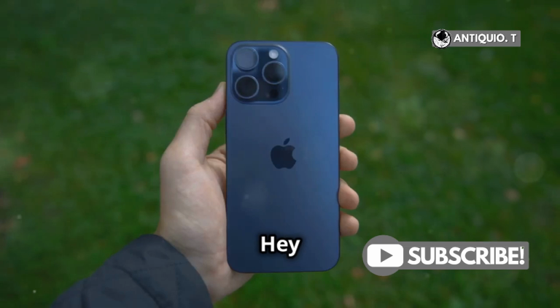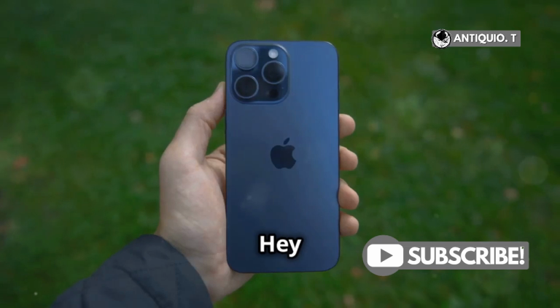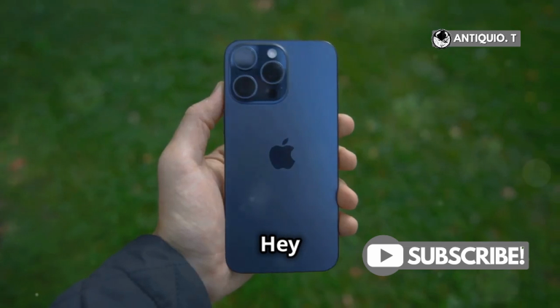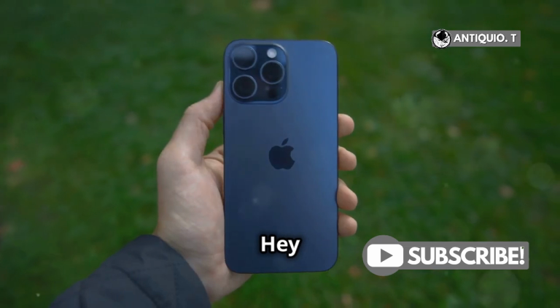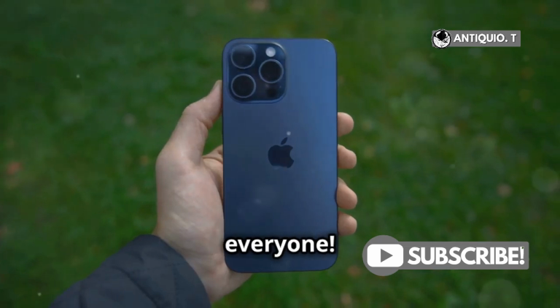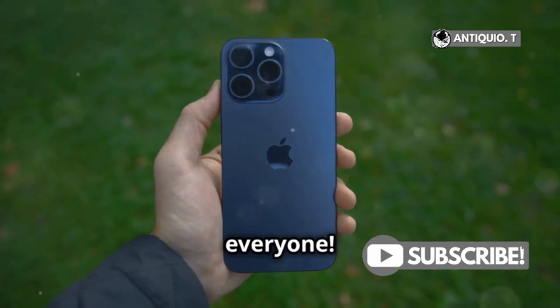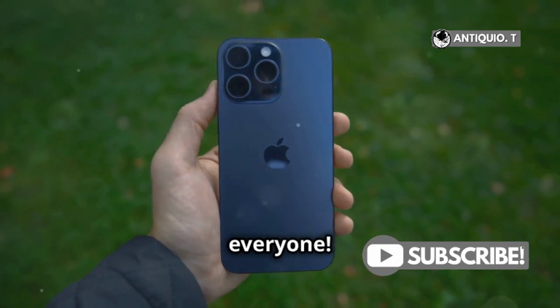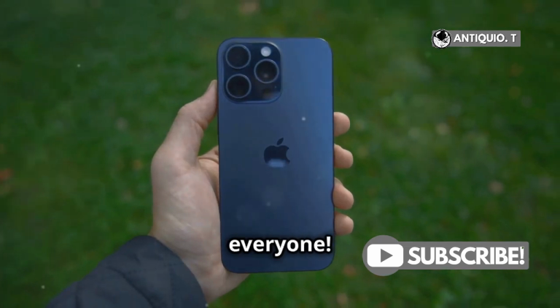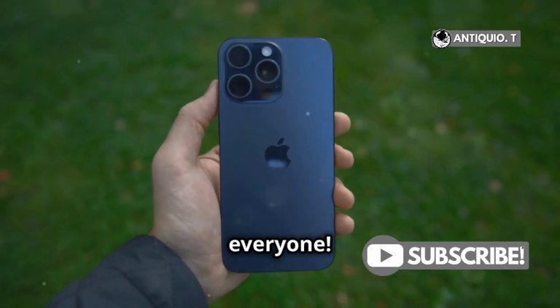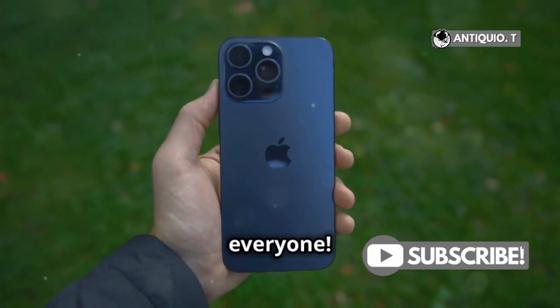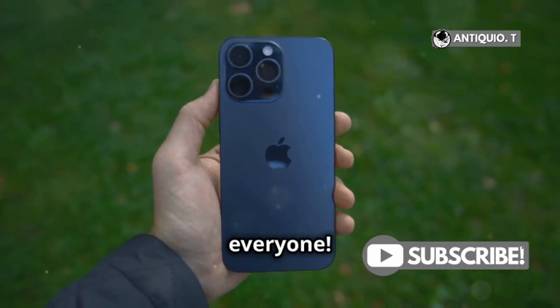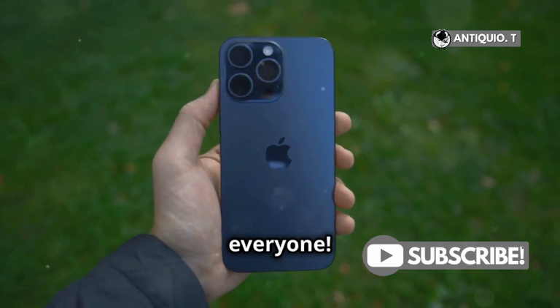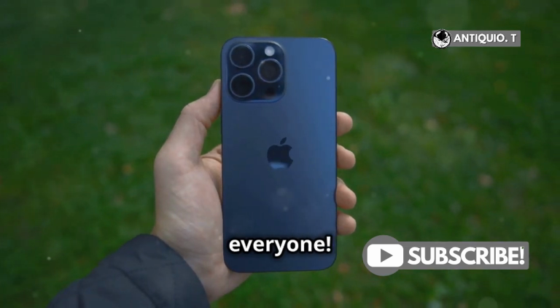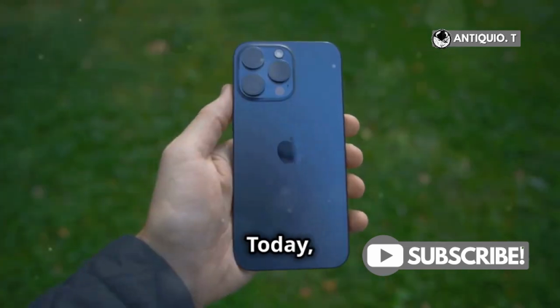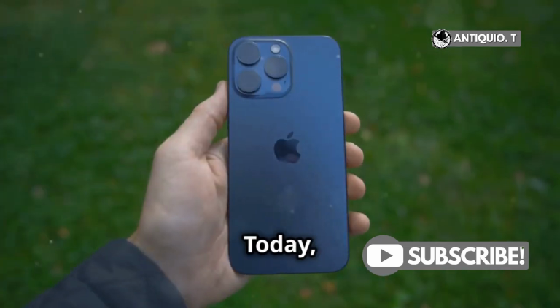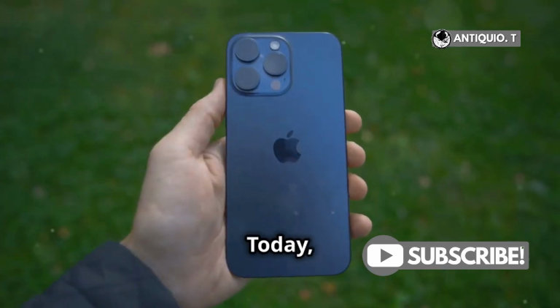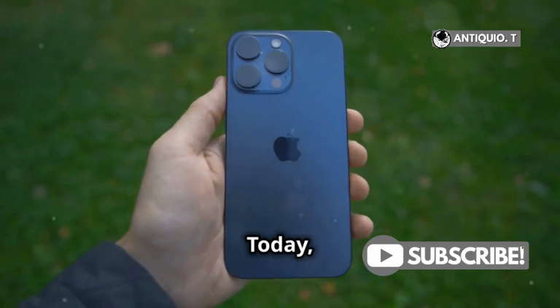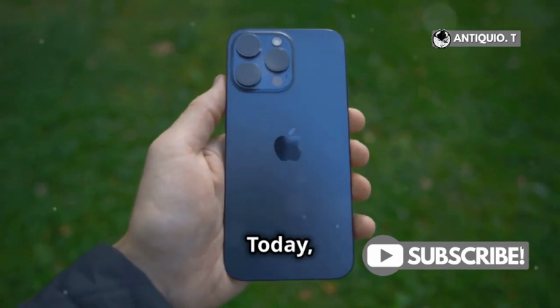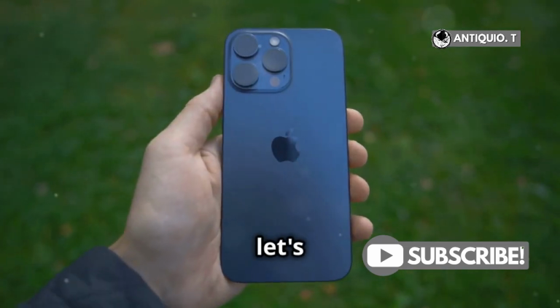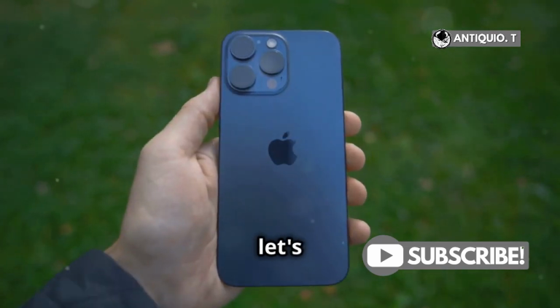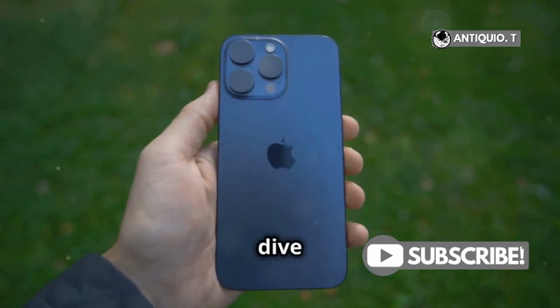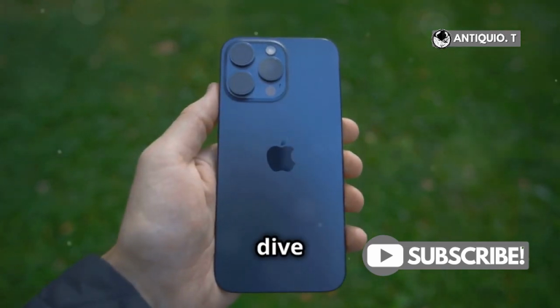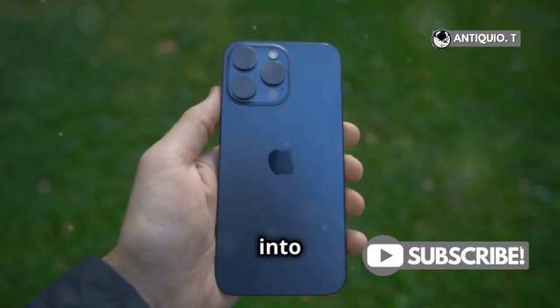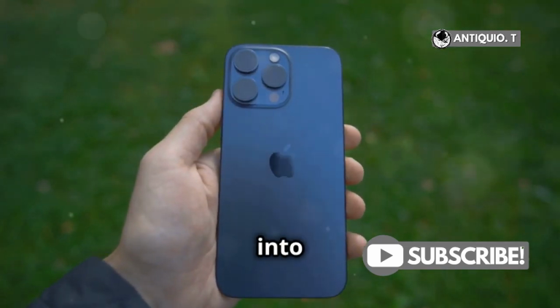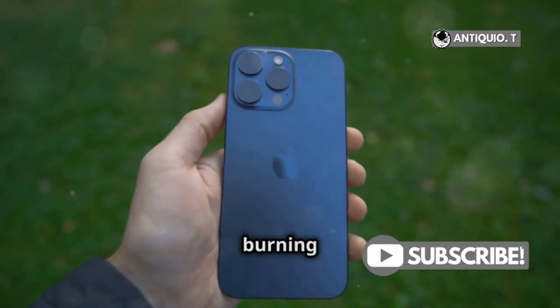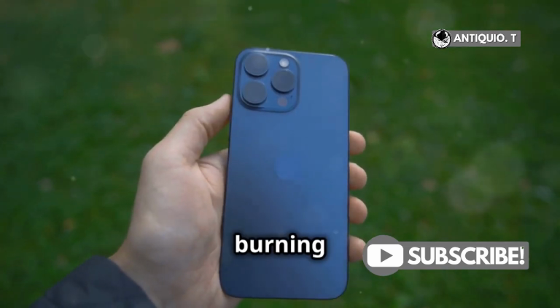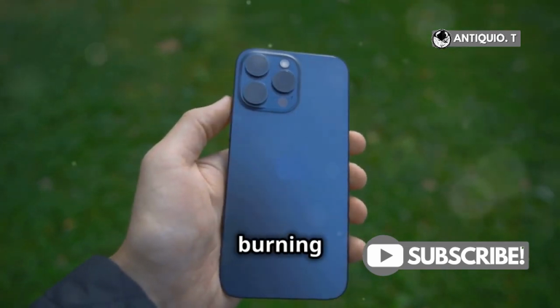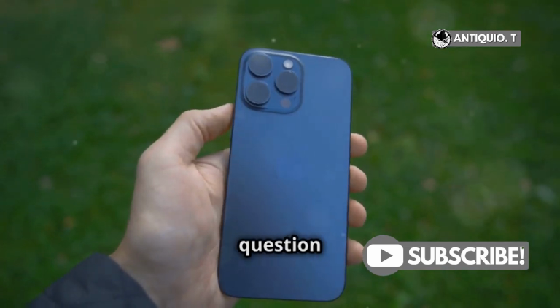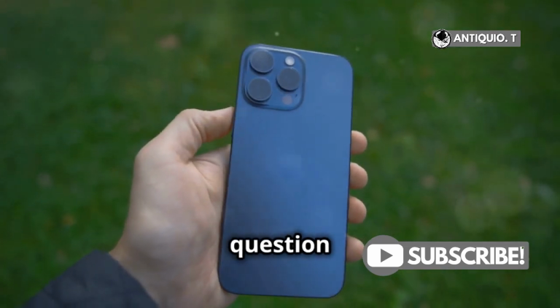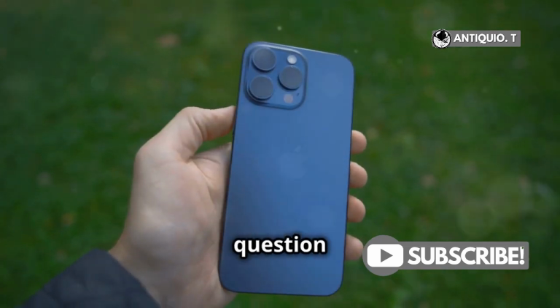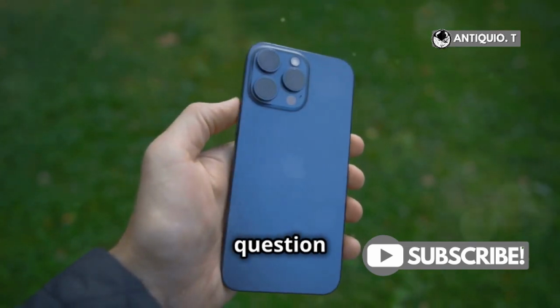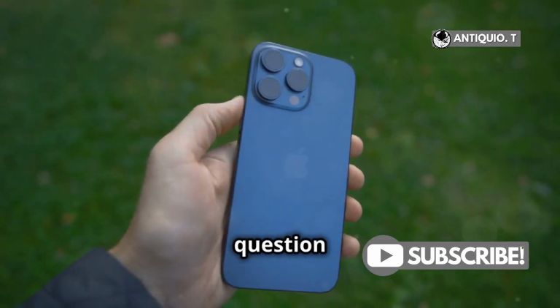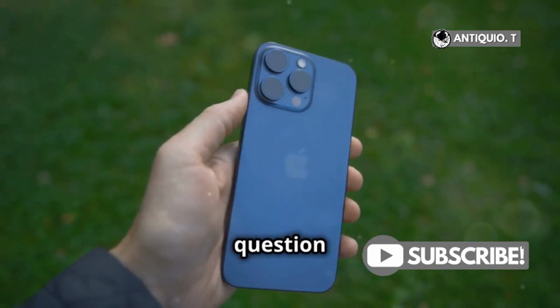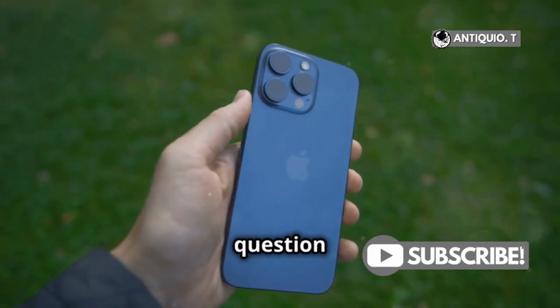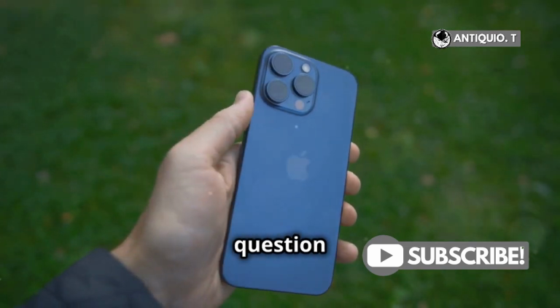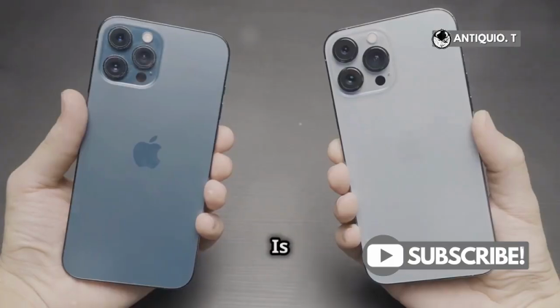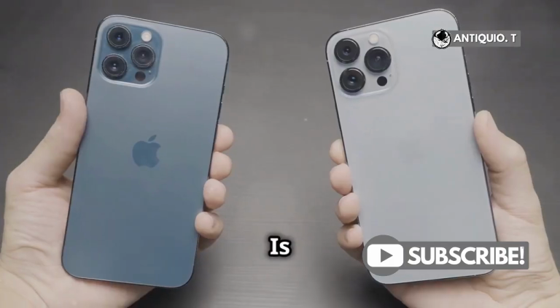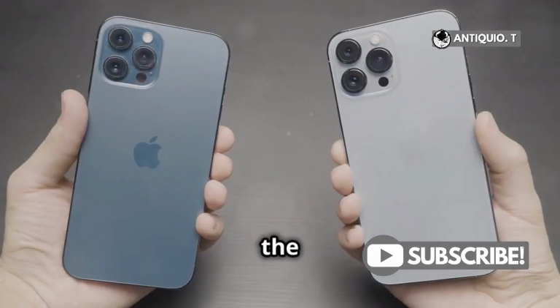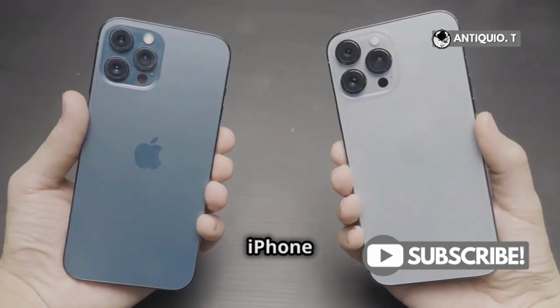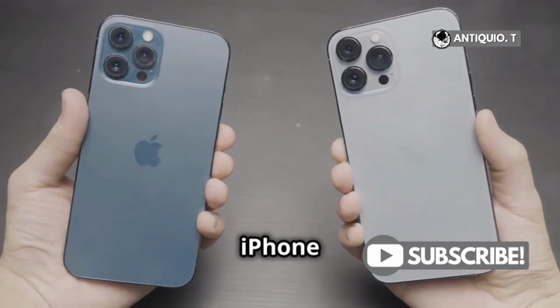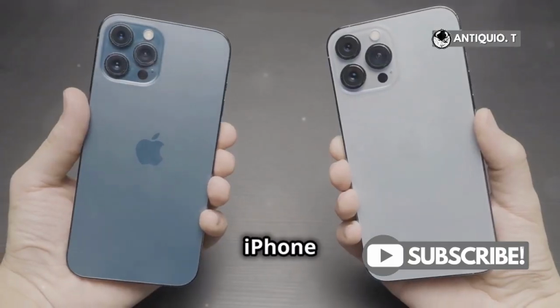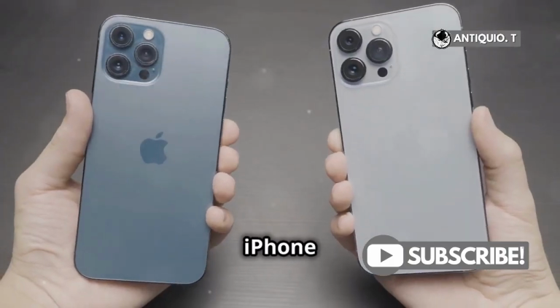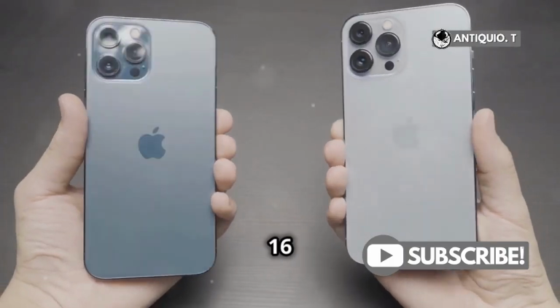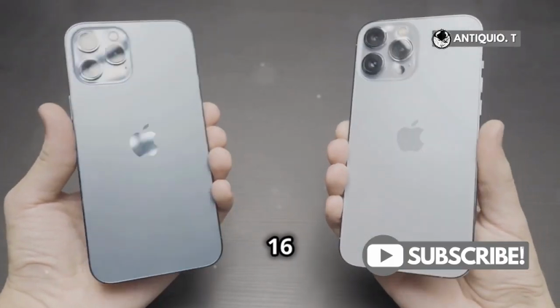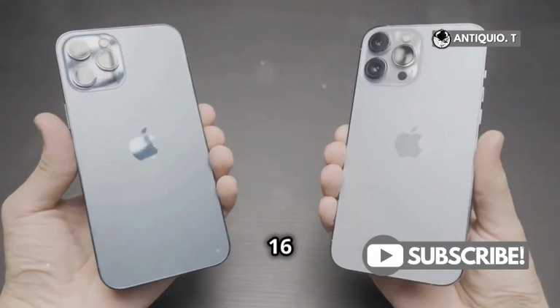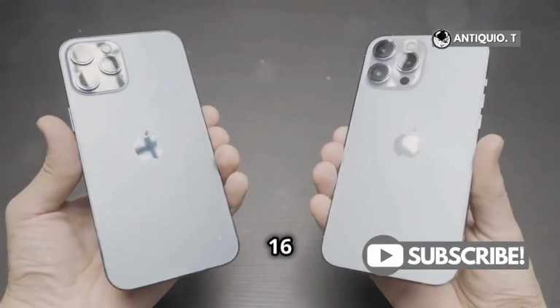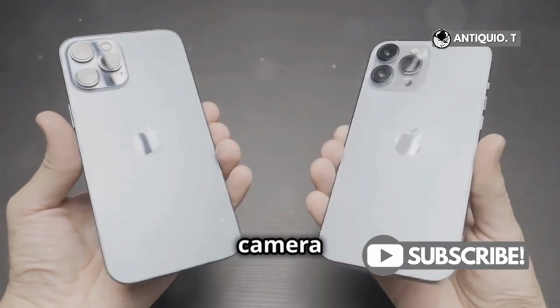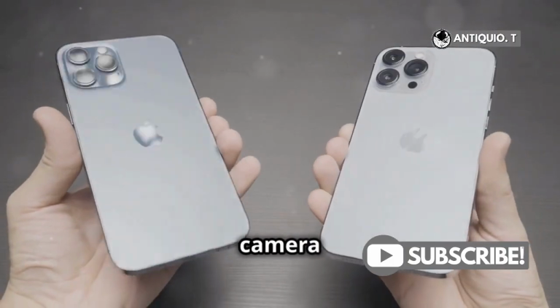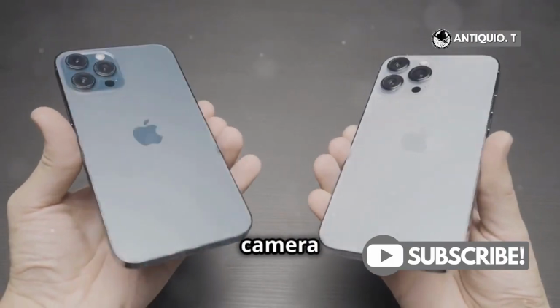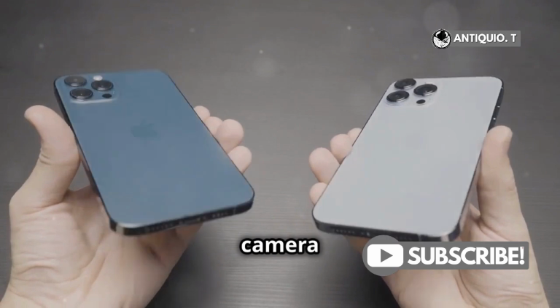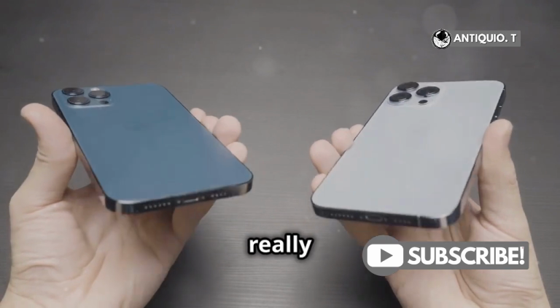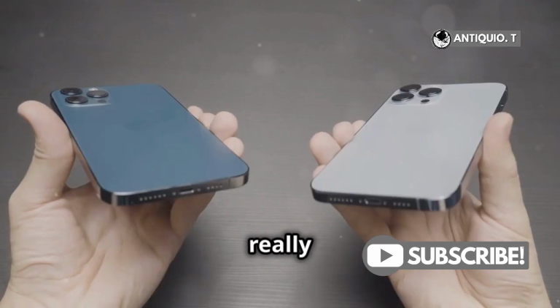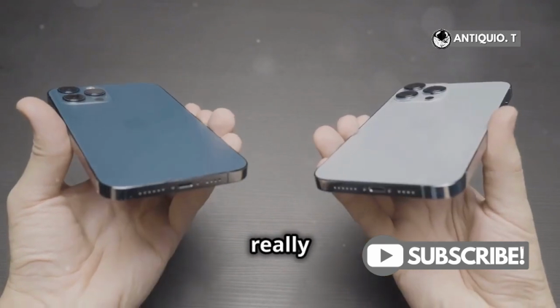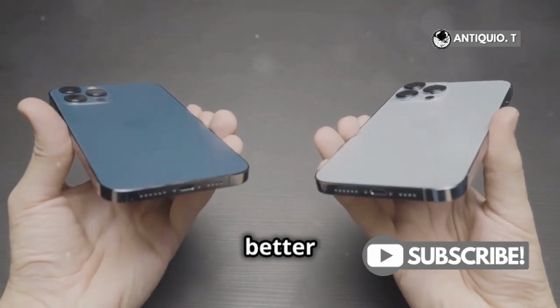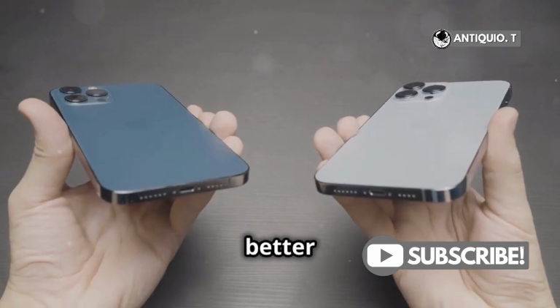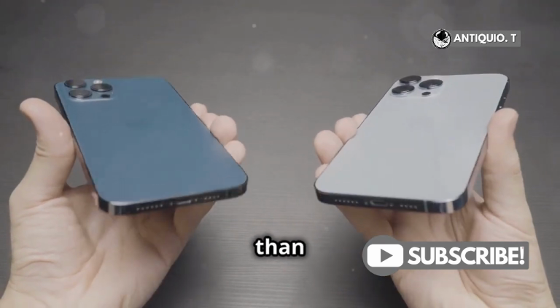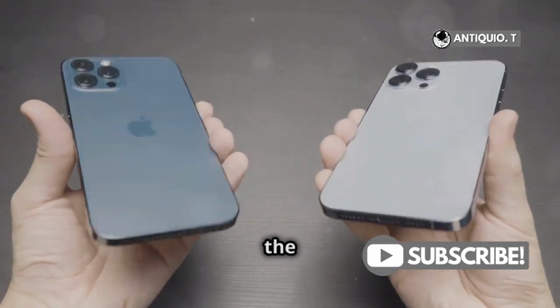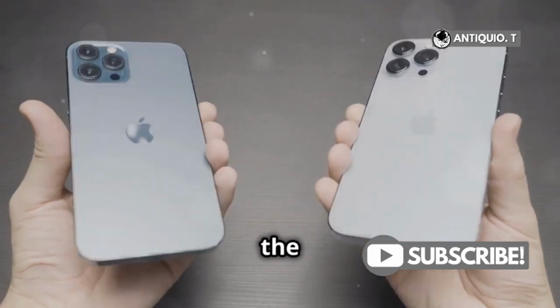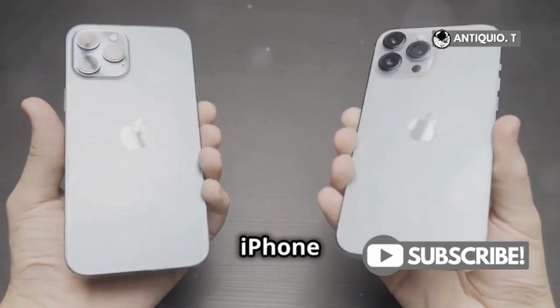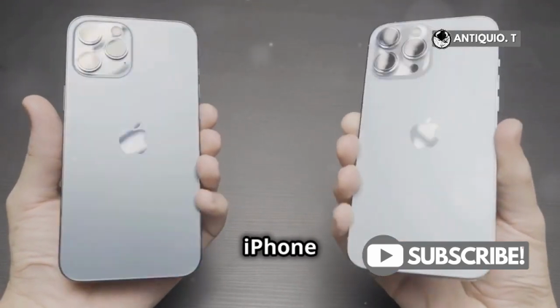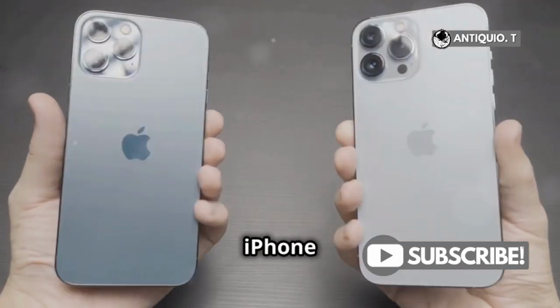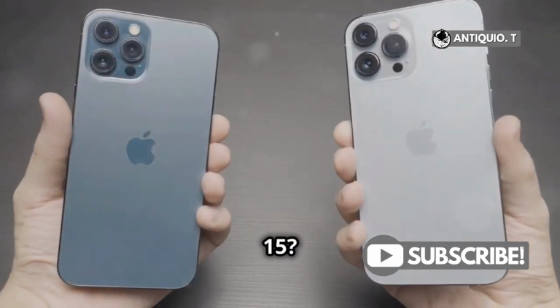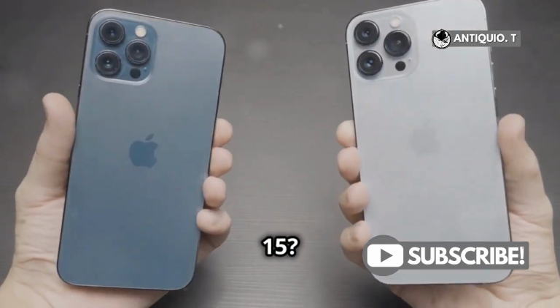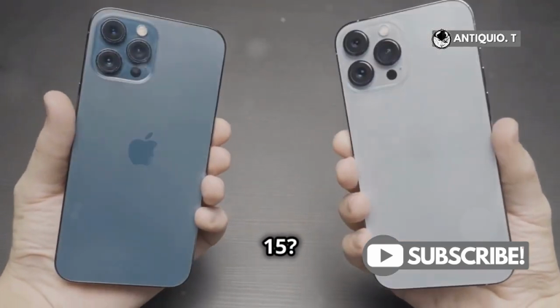Hey everyone! Today, let's dive into the burning question: is the iPhone 16 camera really better than the iPhone 15?